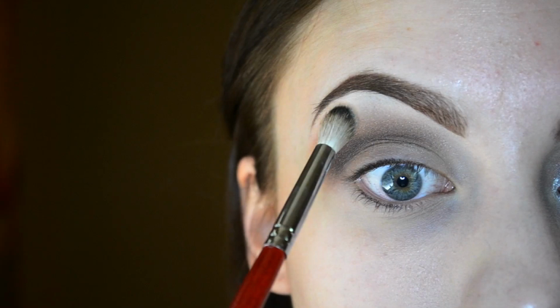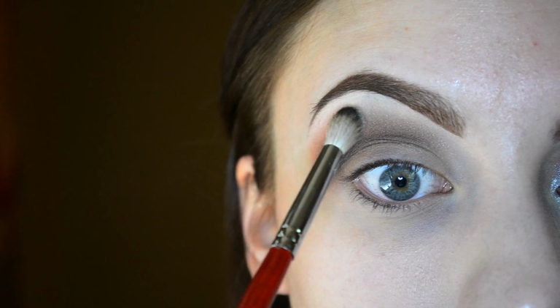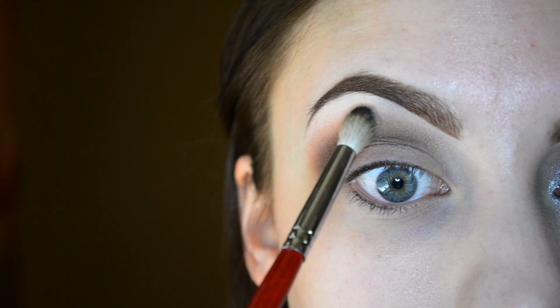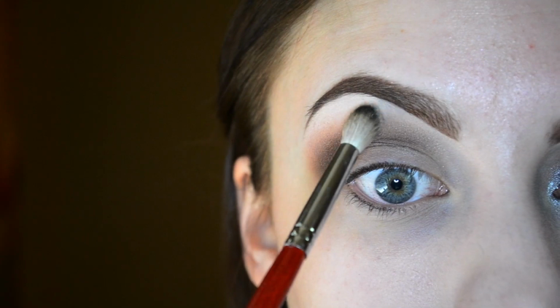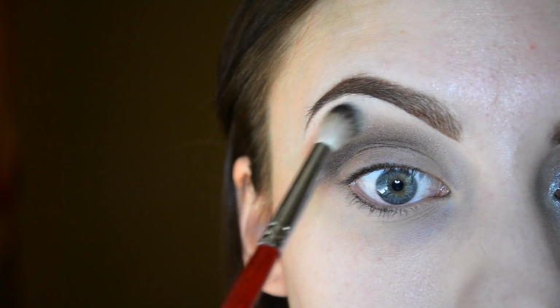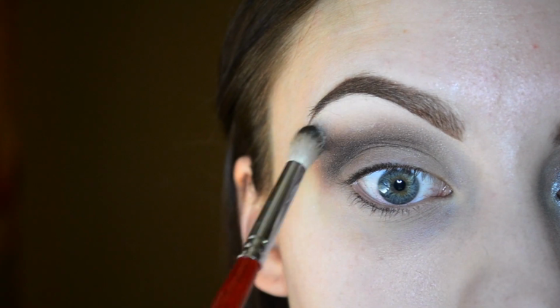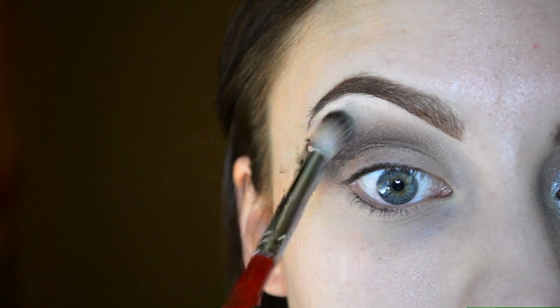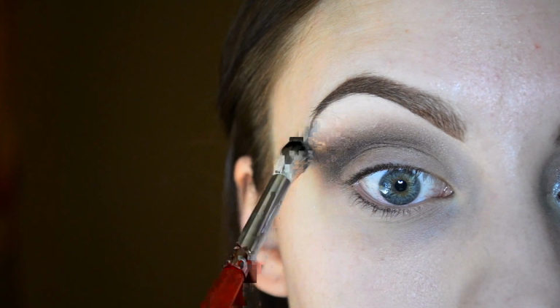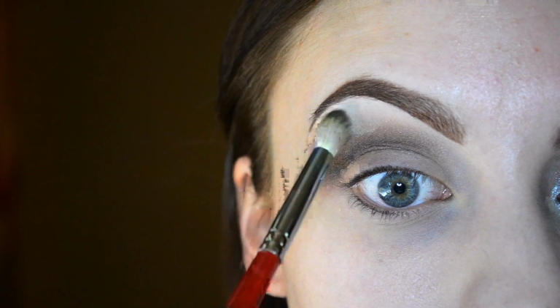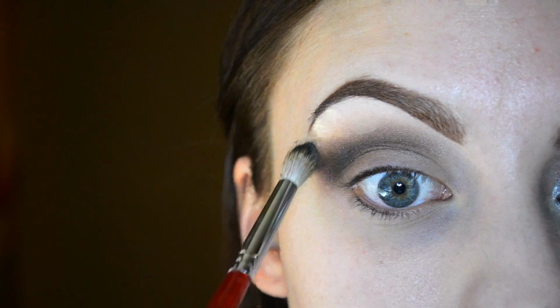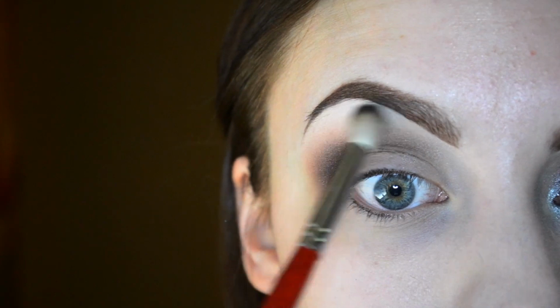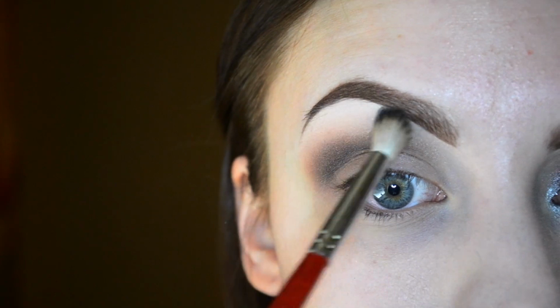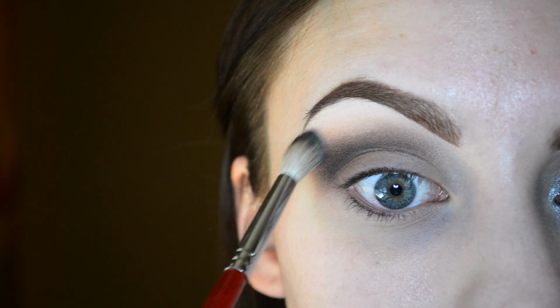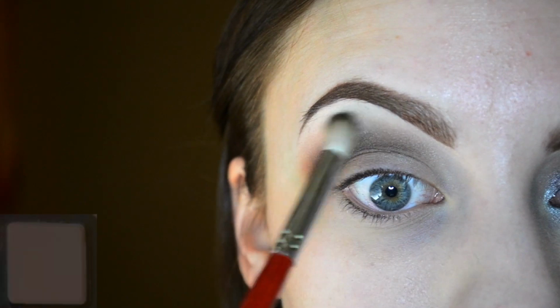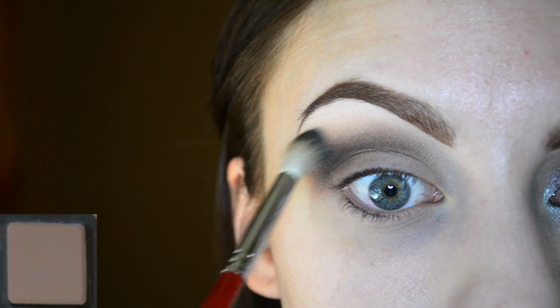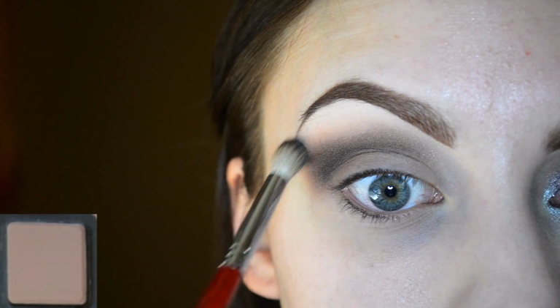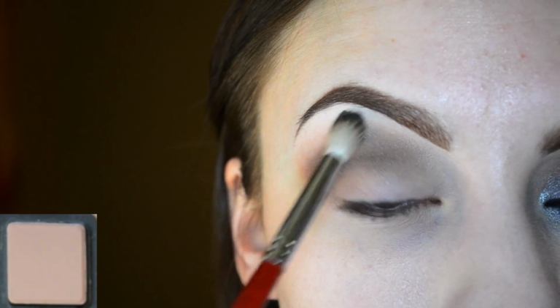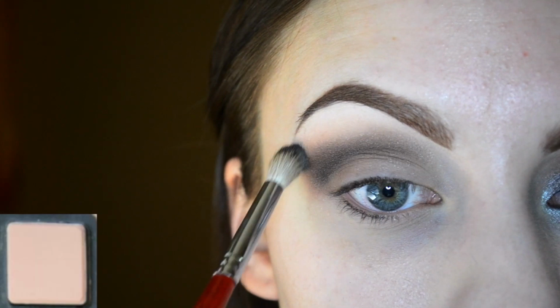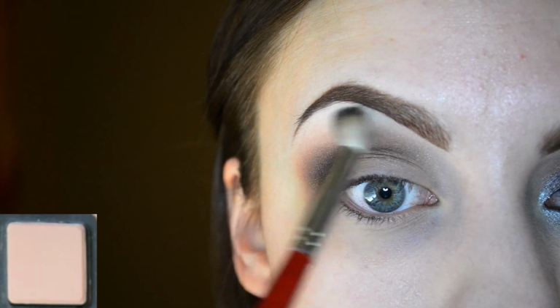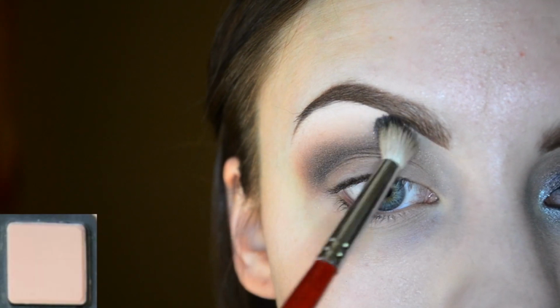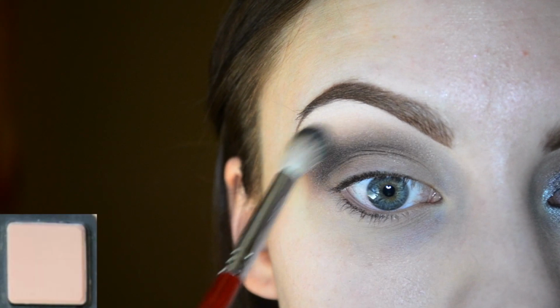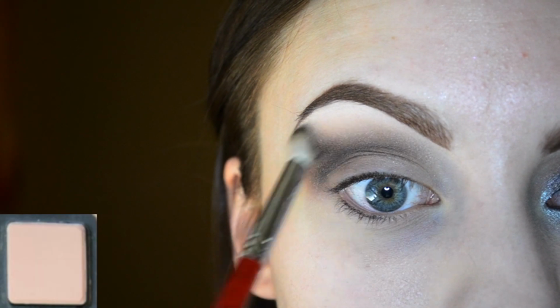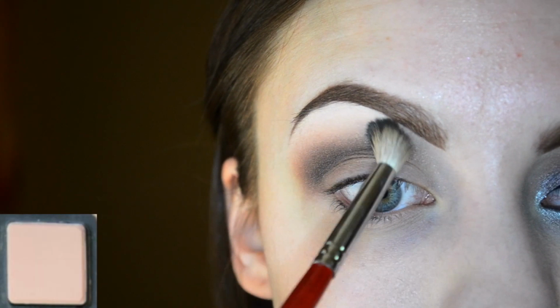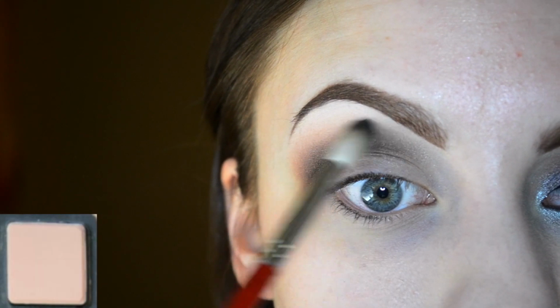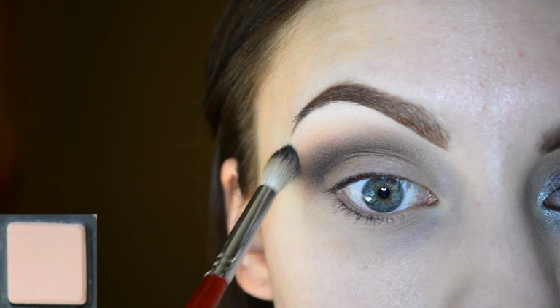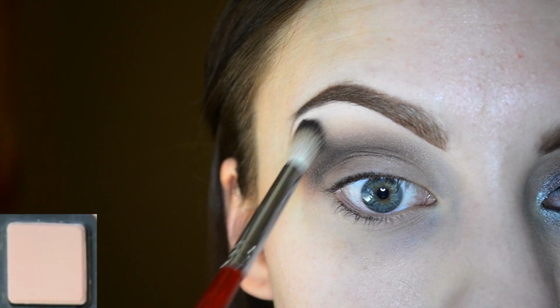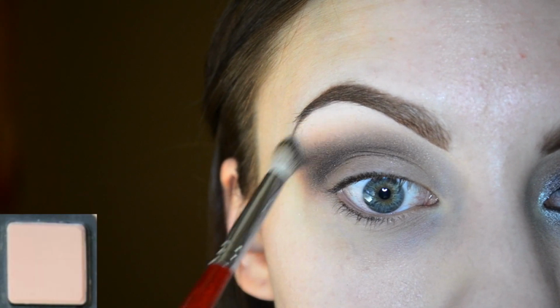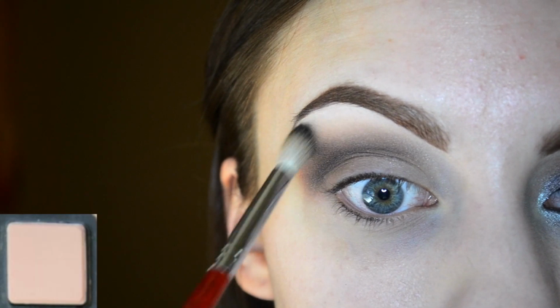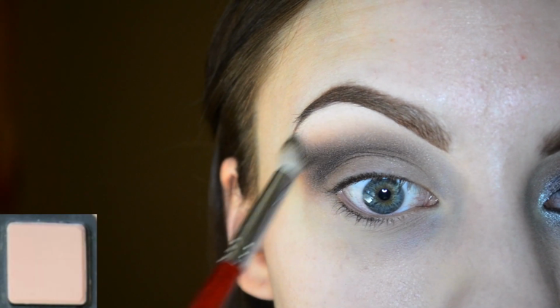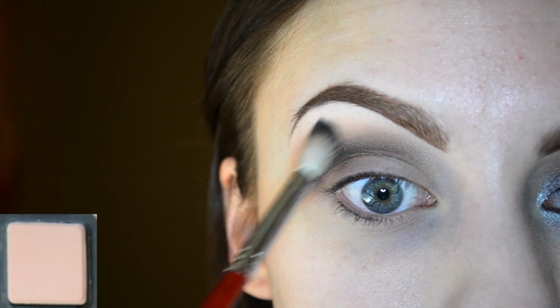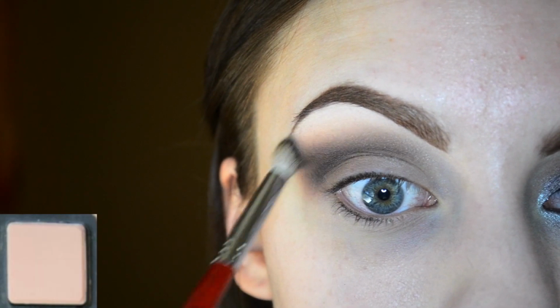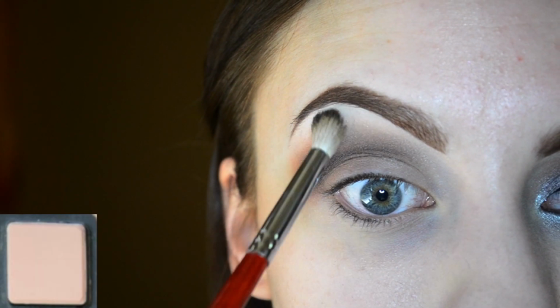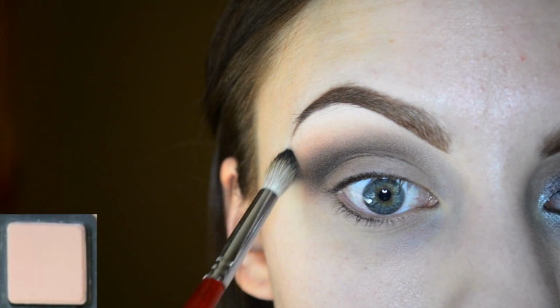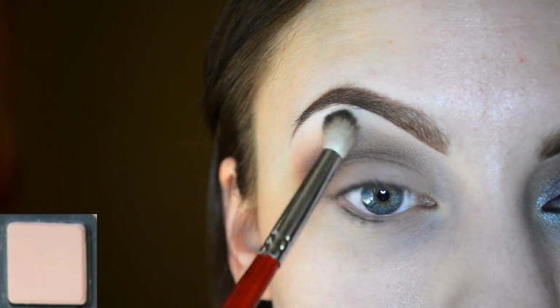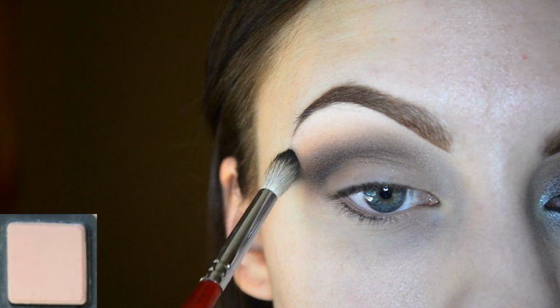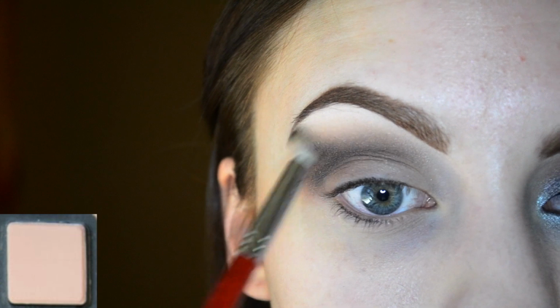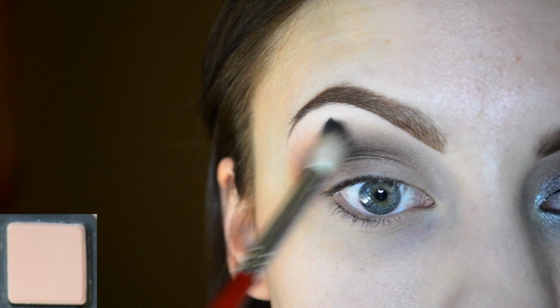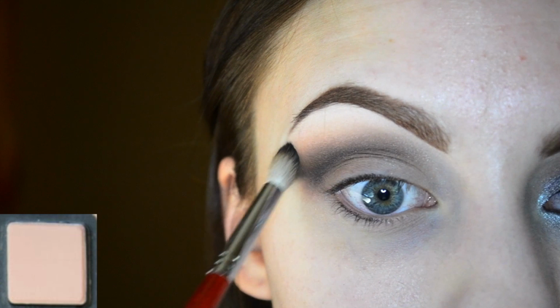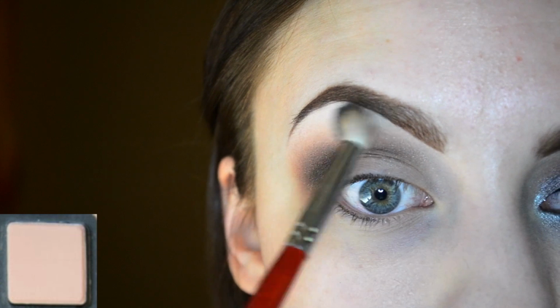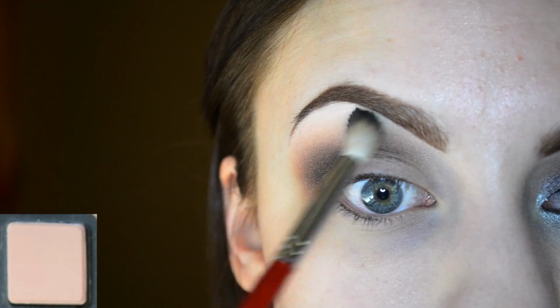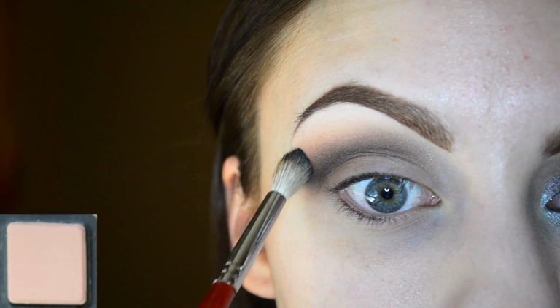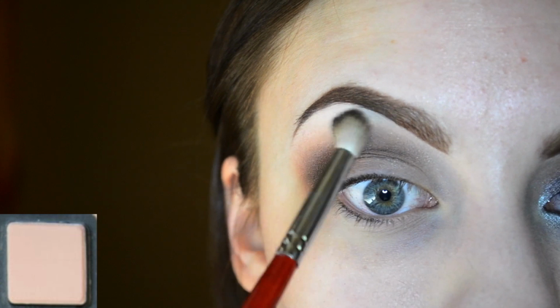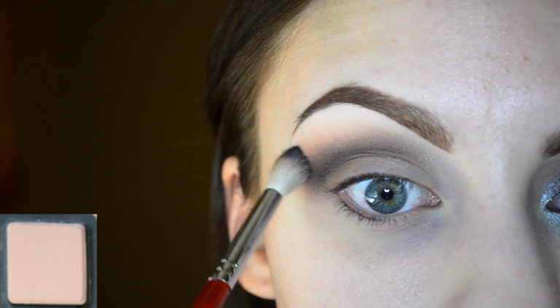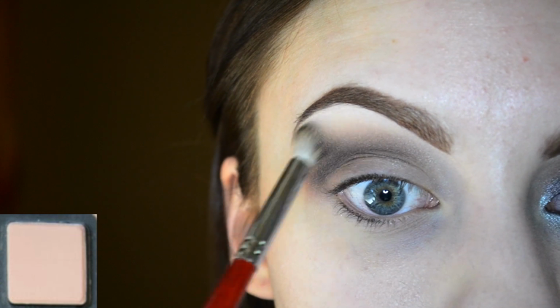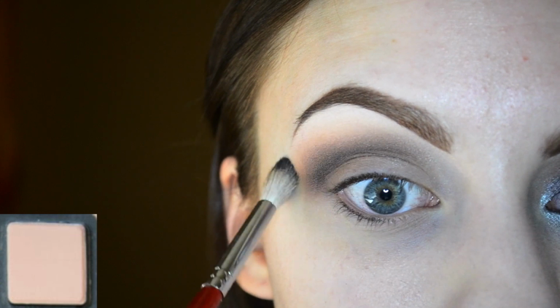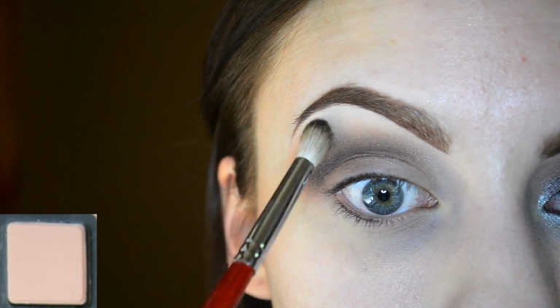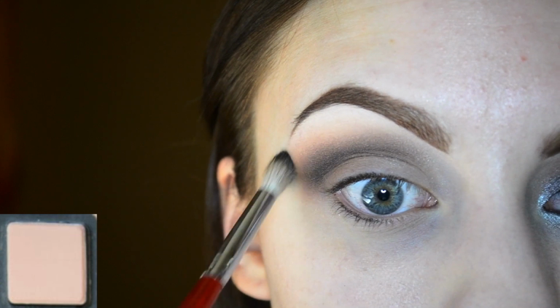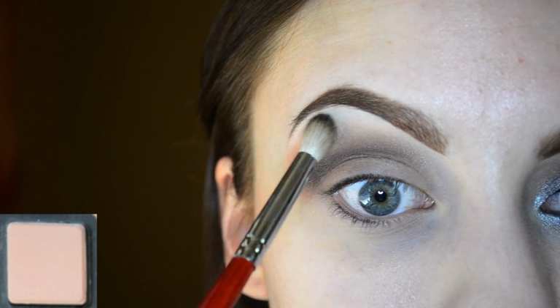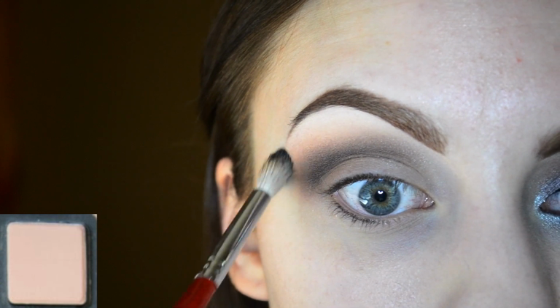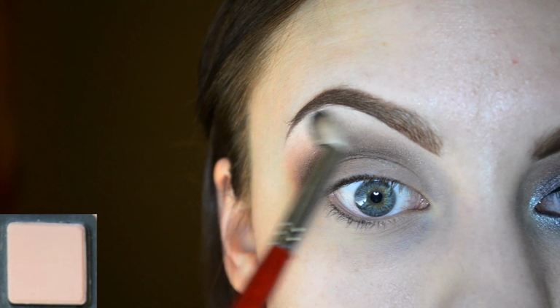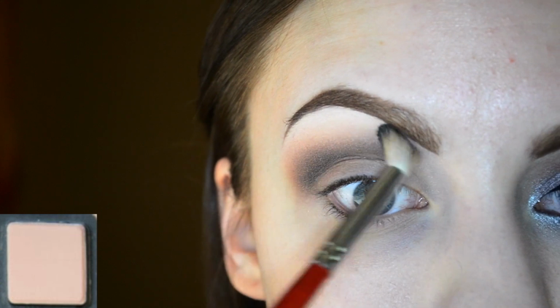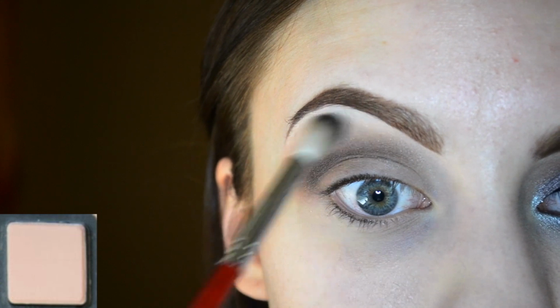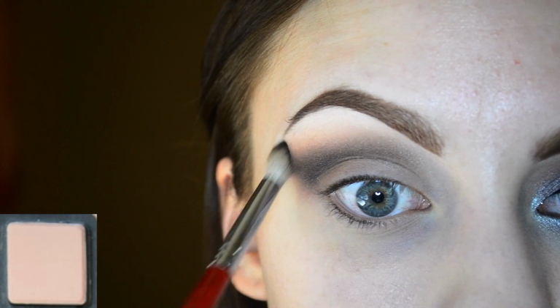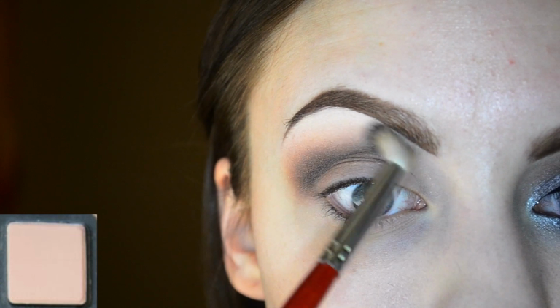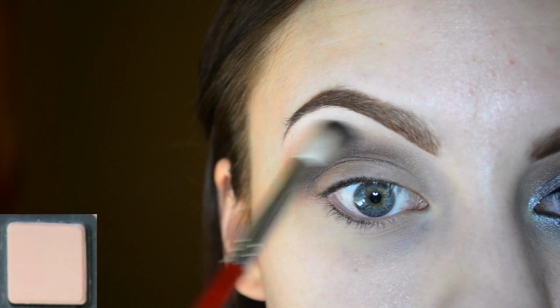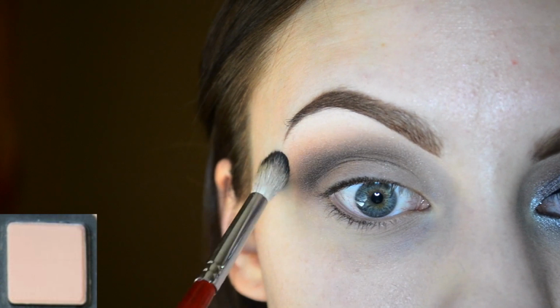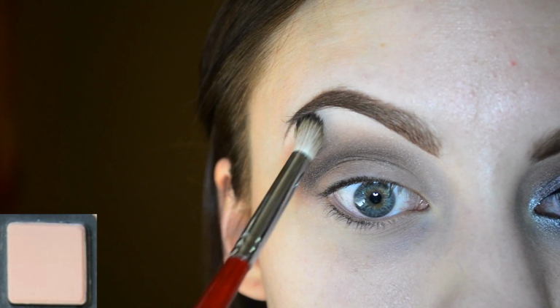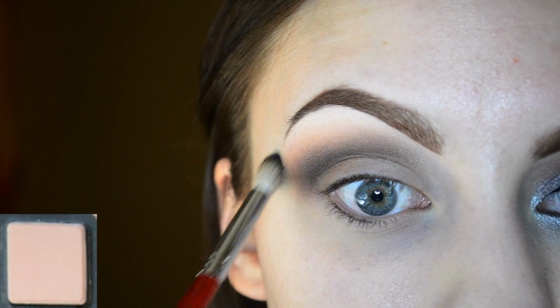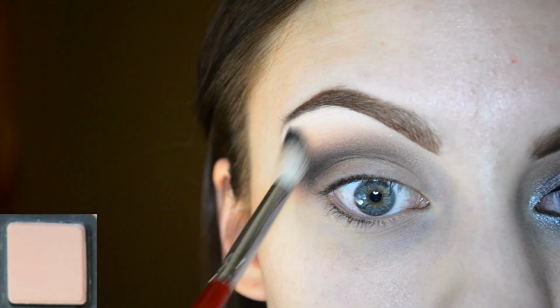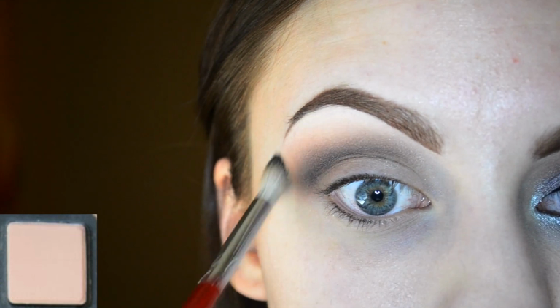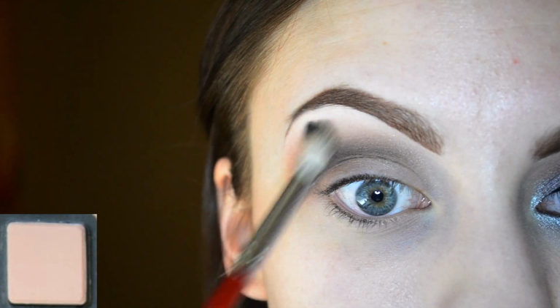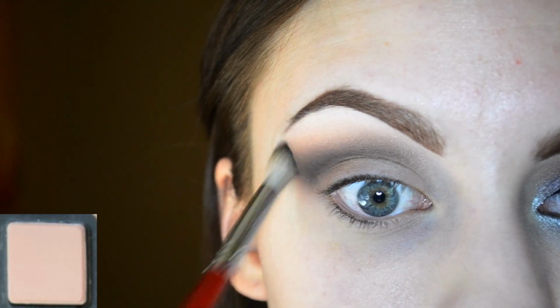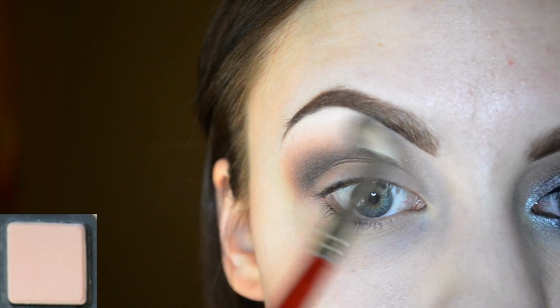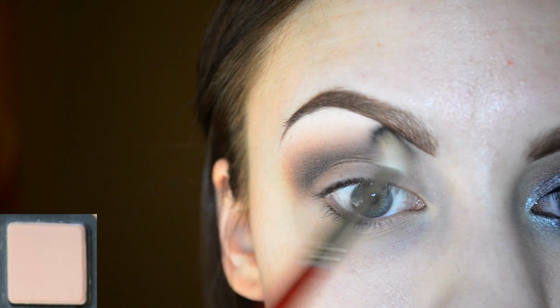I'm applying some of the cream shade right on top of all of the colors just to help blend out the edges even further.